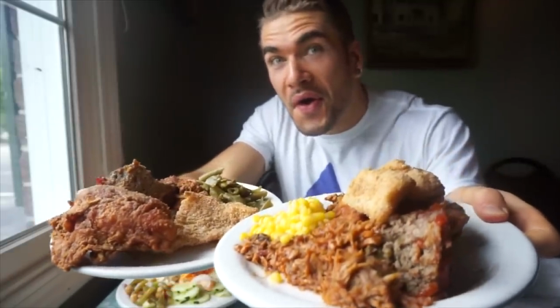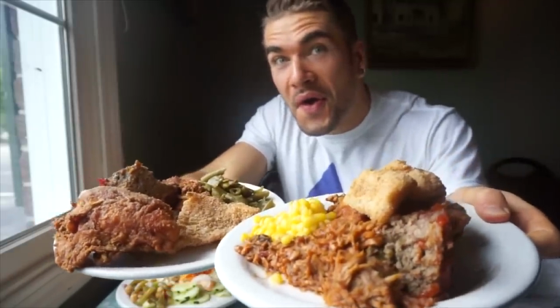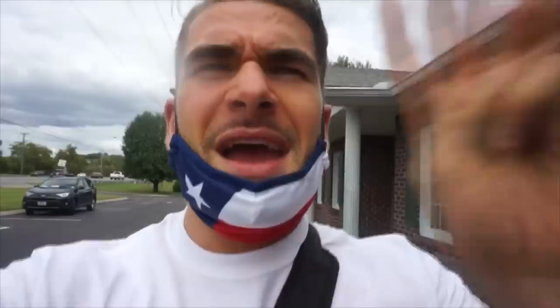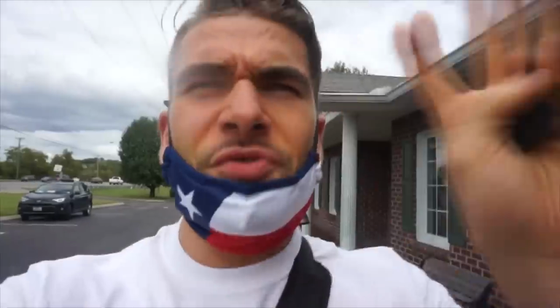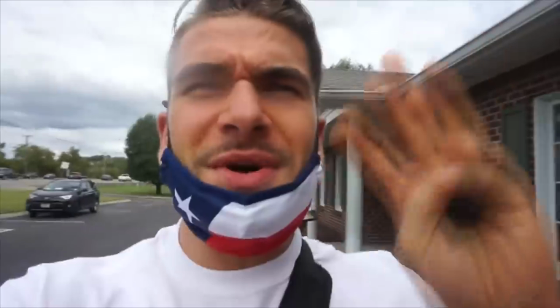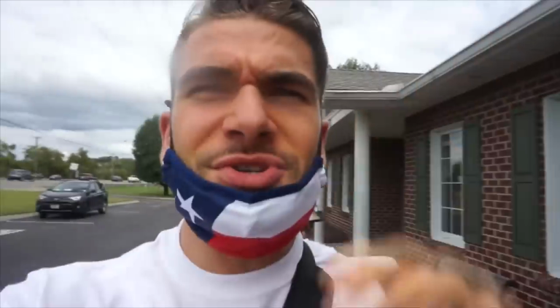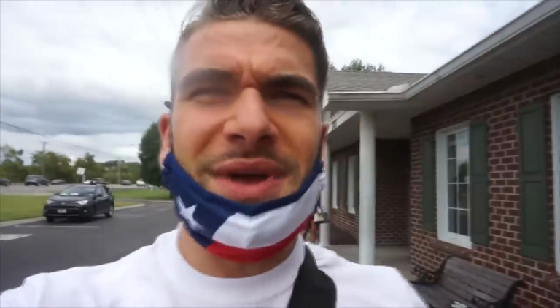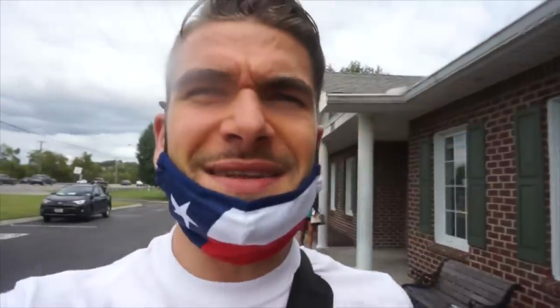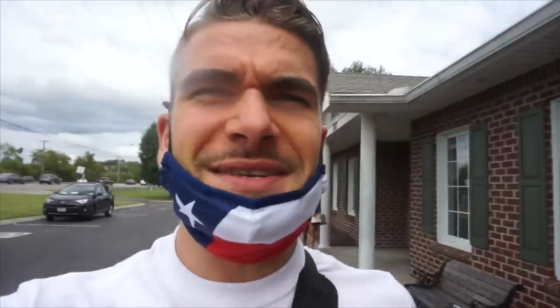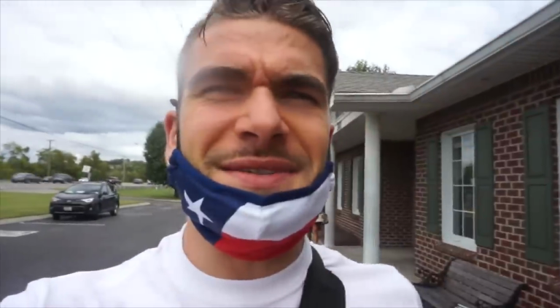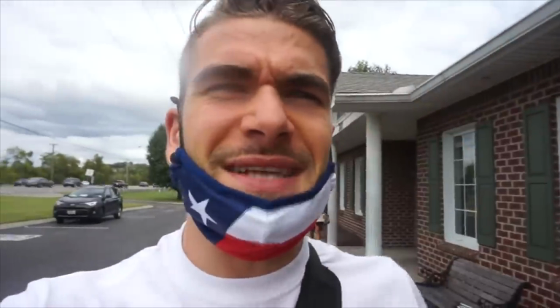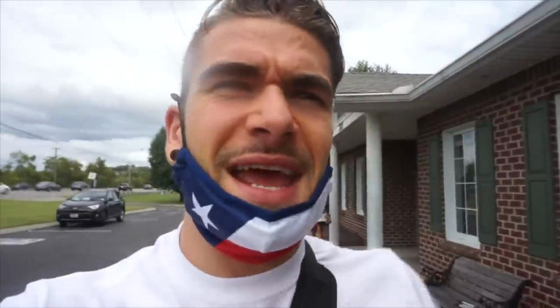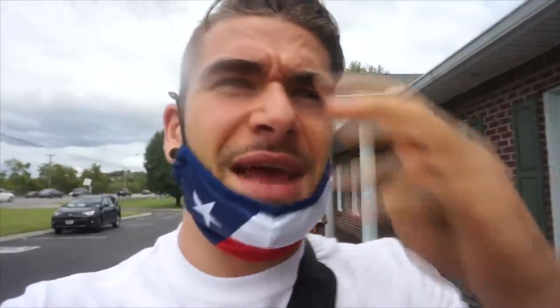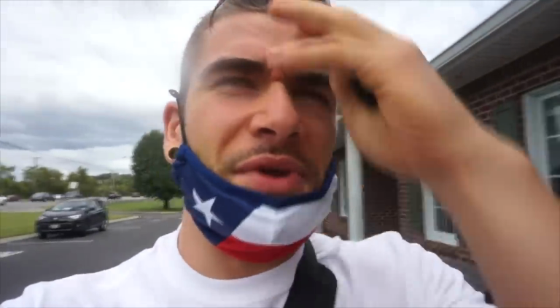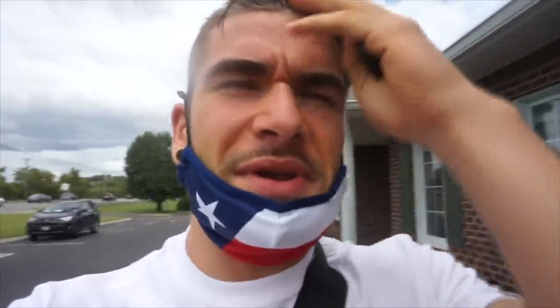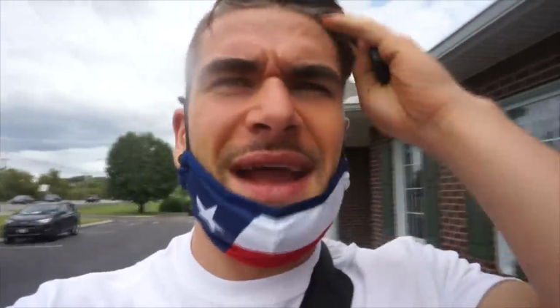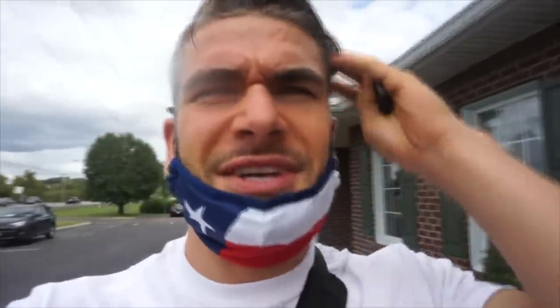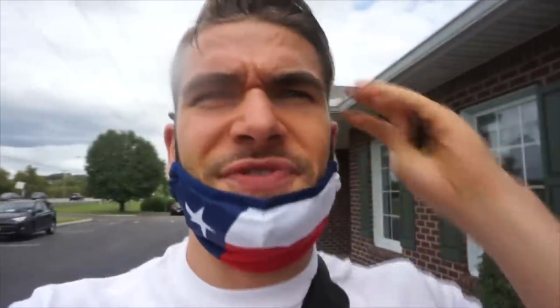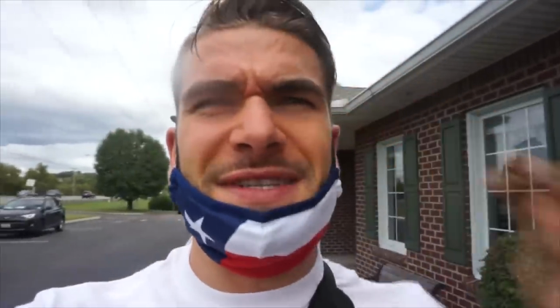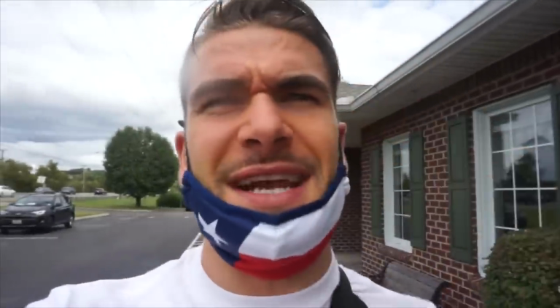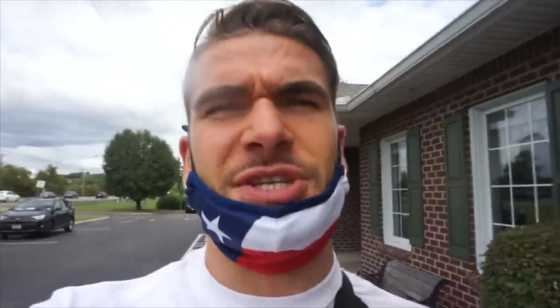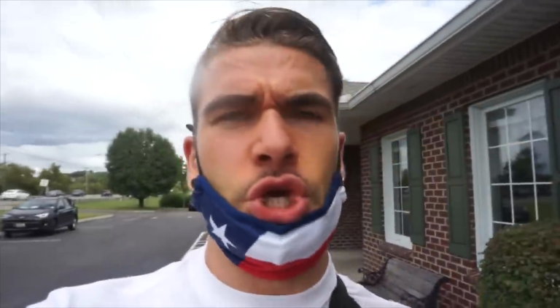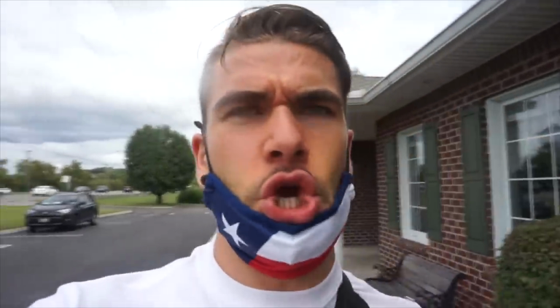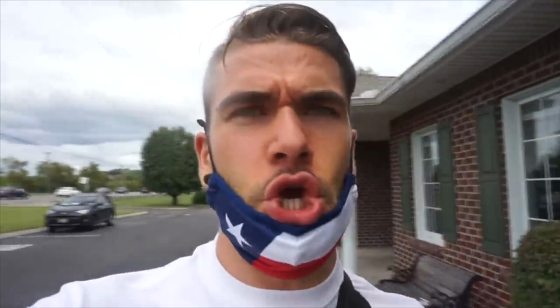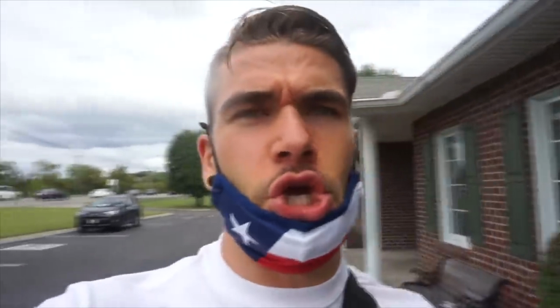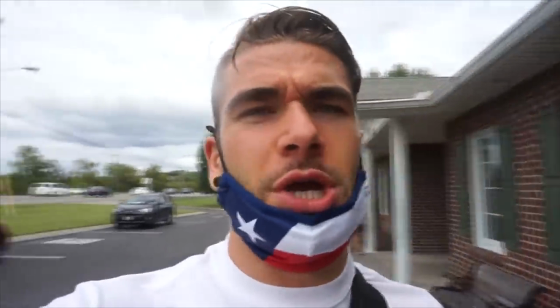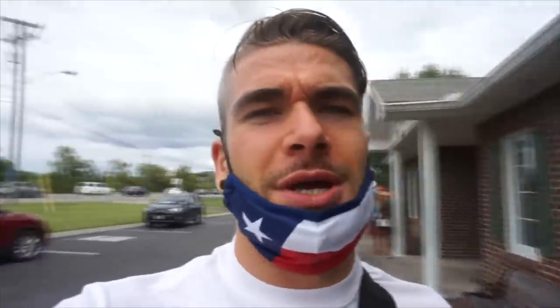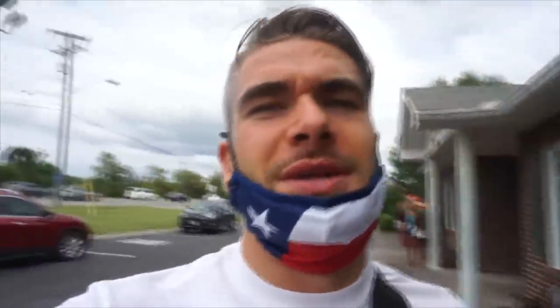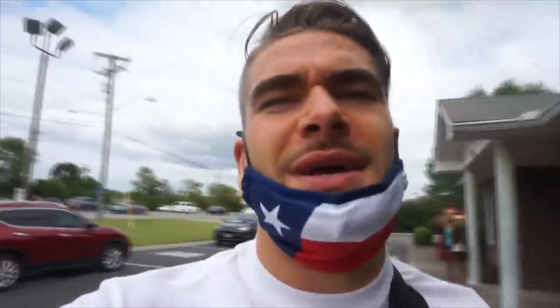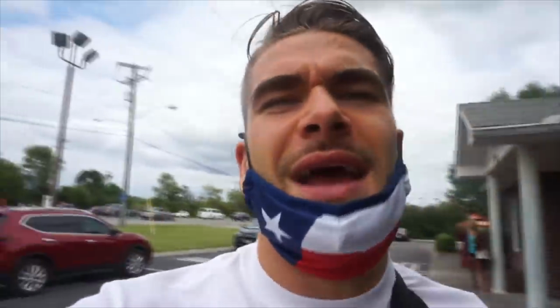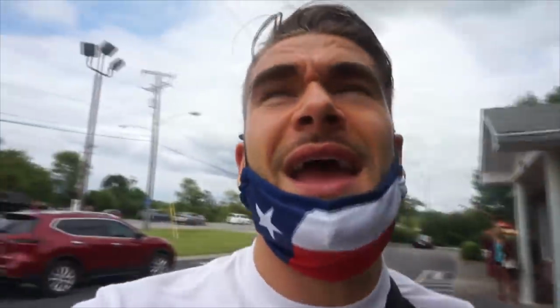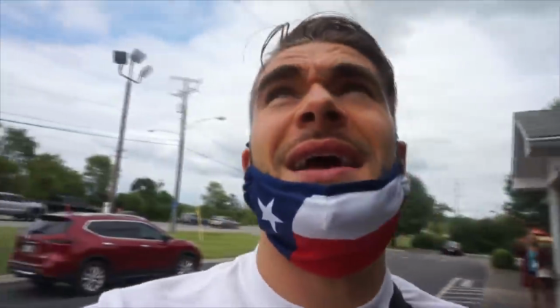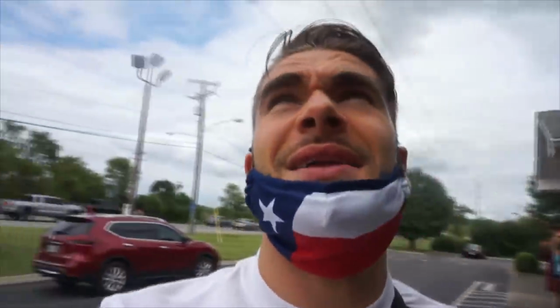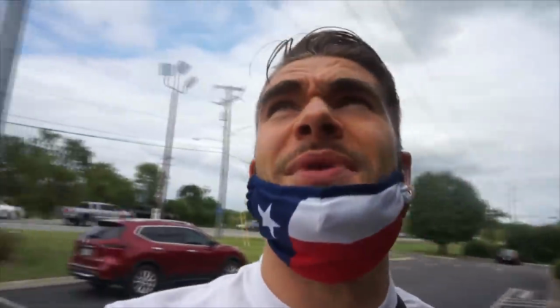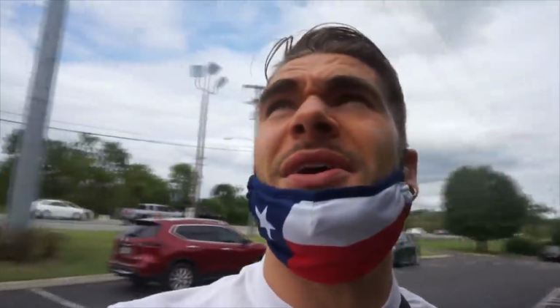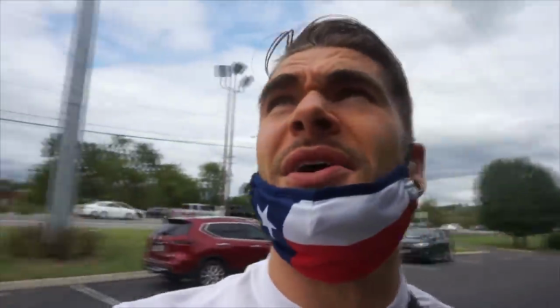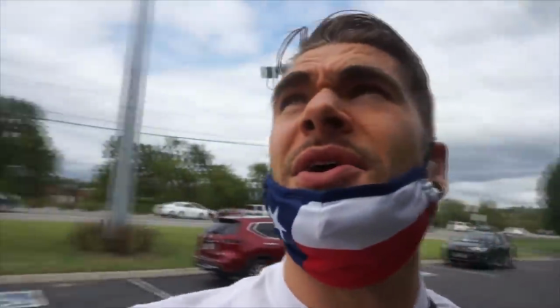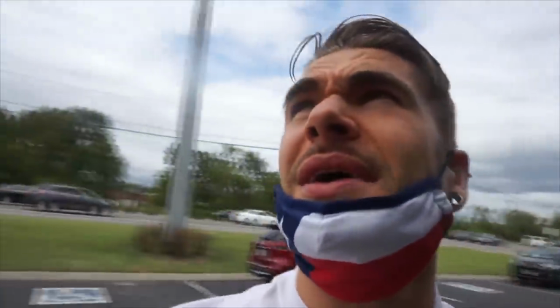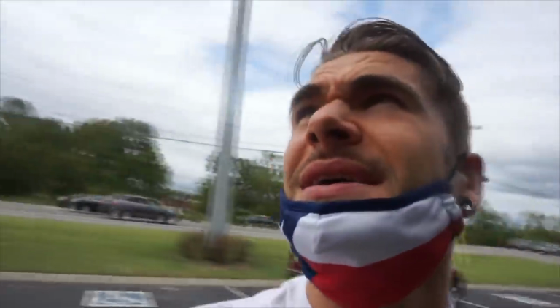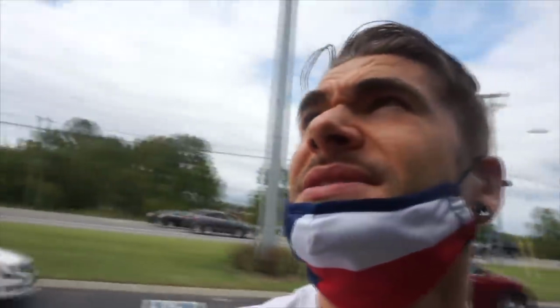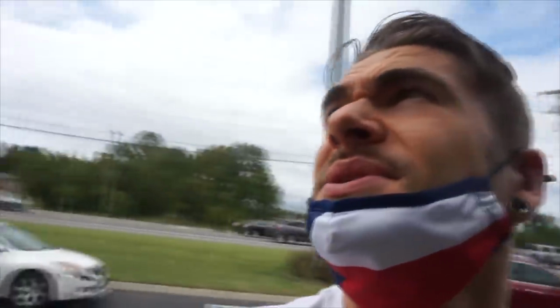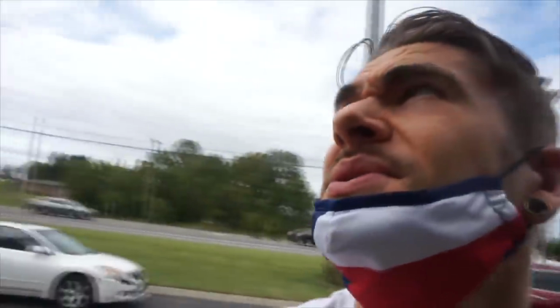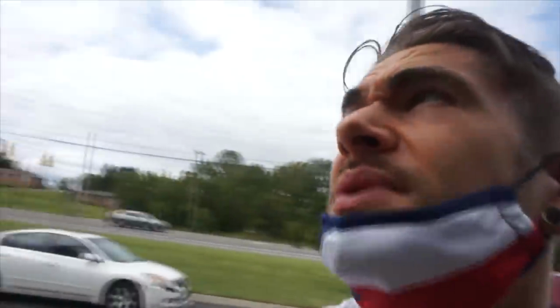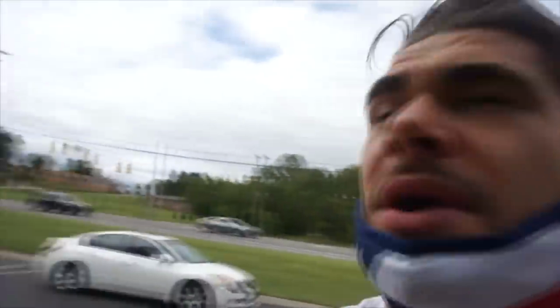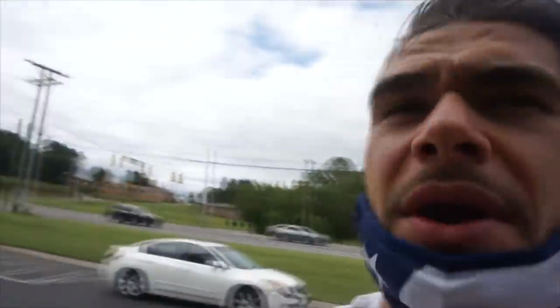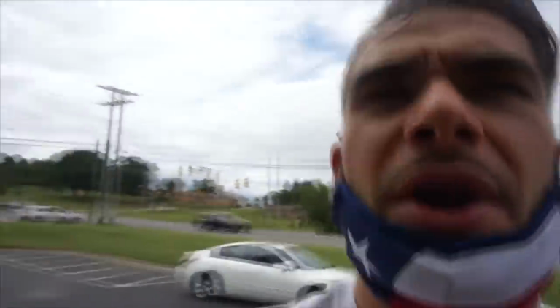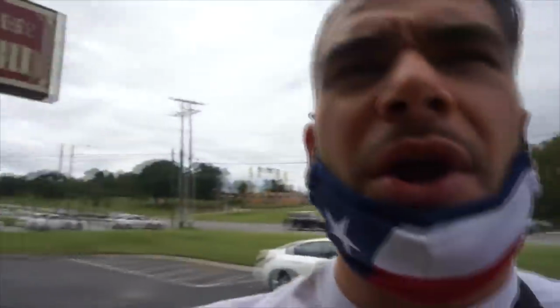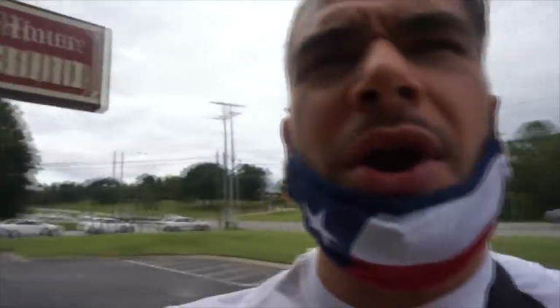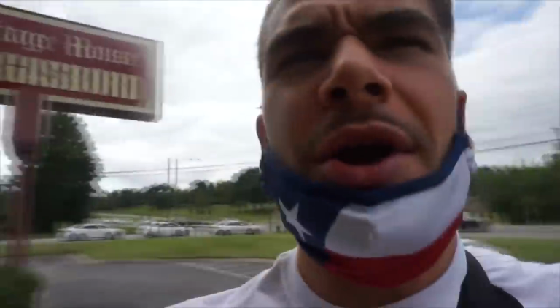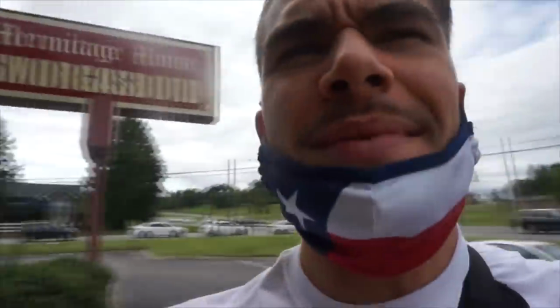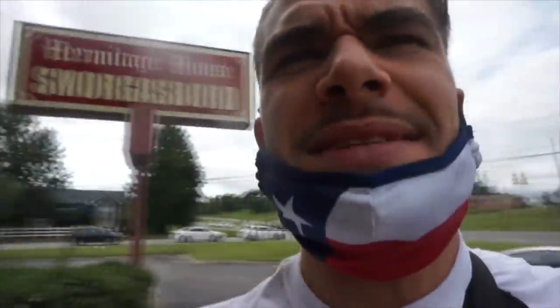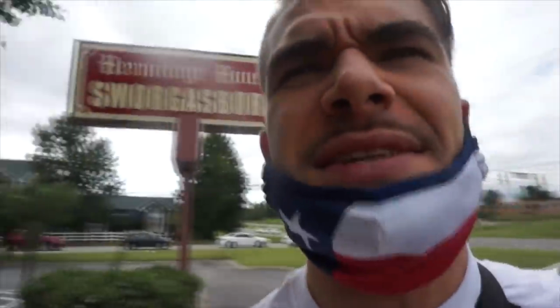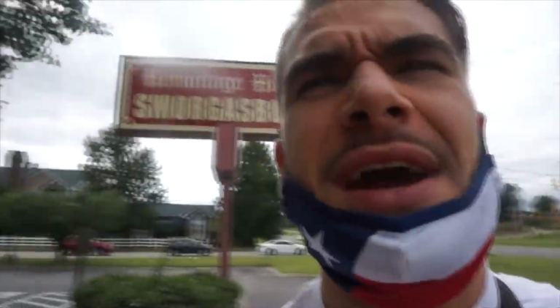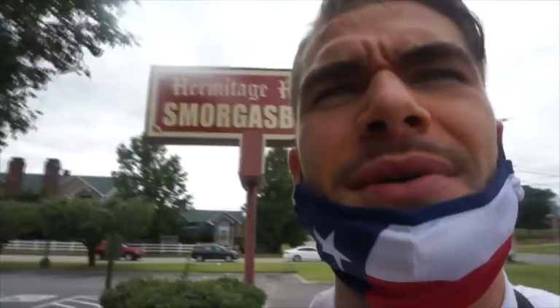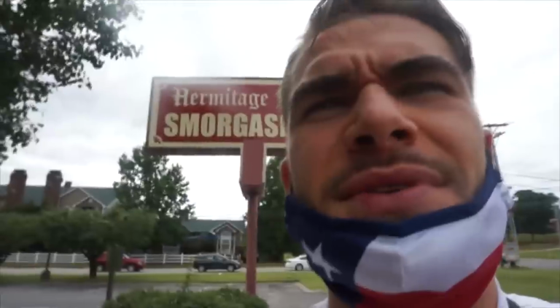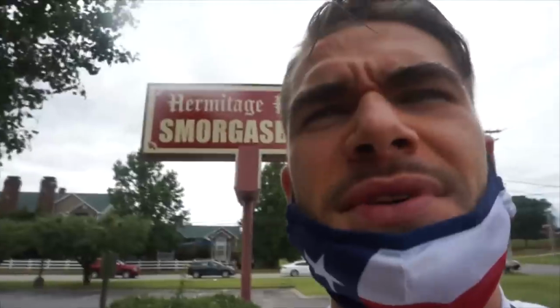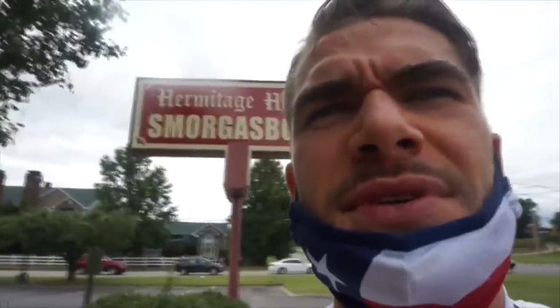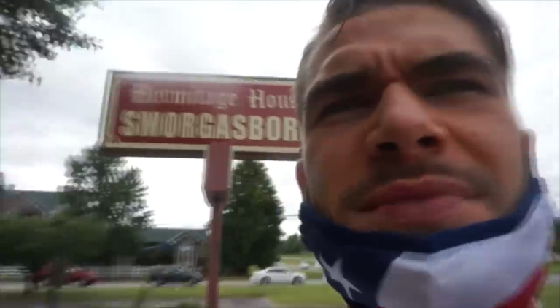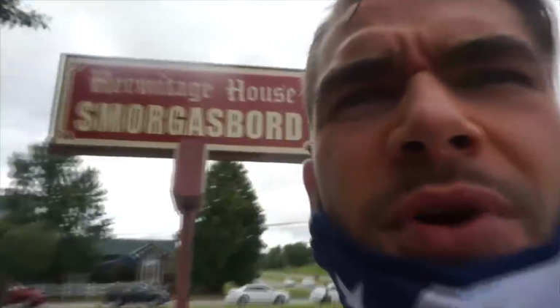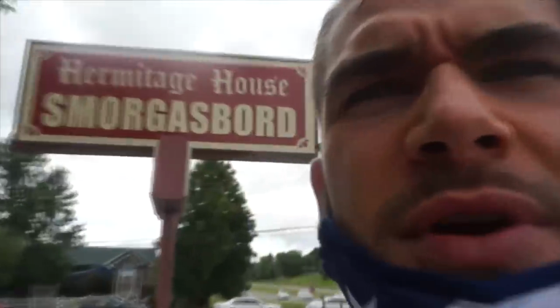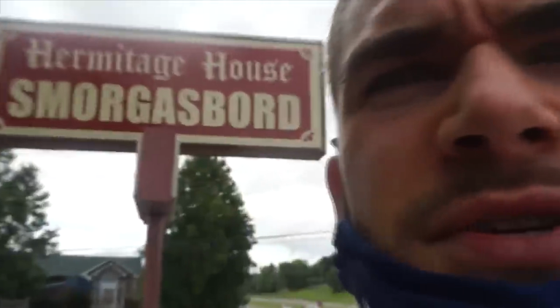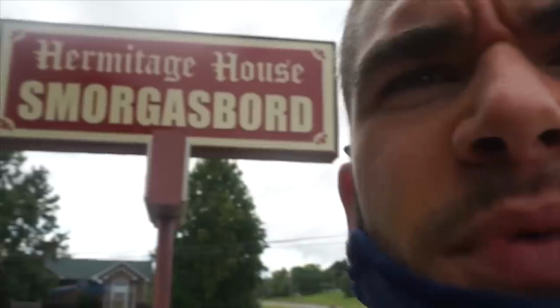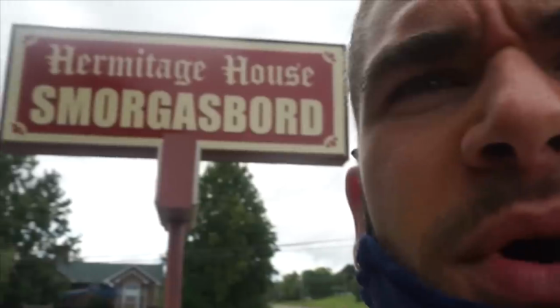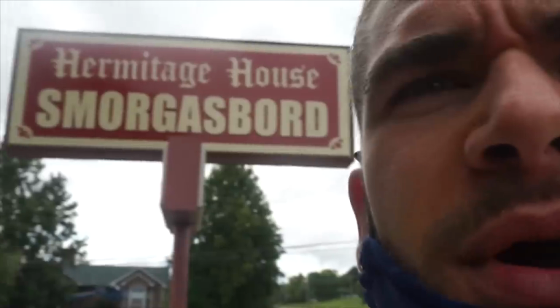Hey everyone, Joel Anst here and today we're in Nashville, Tennessee and we are going to go to Hermitage House Smorgasbord.